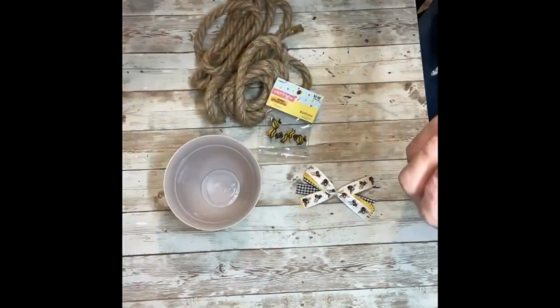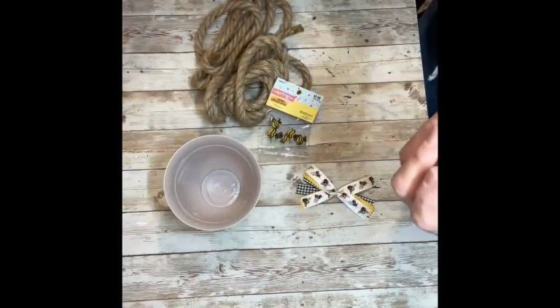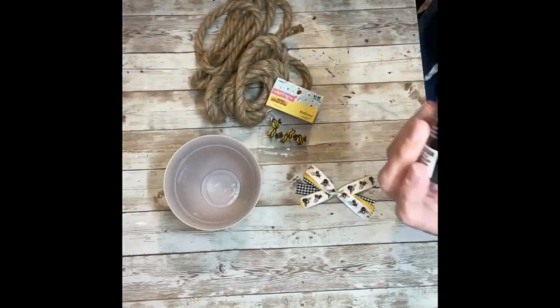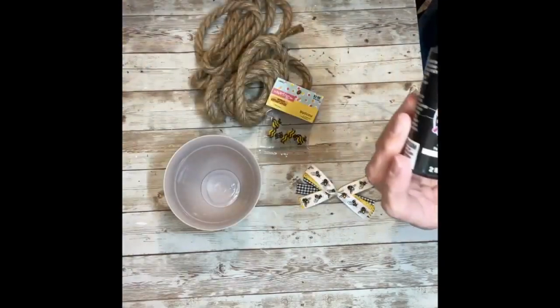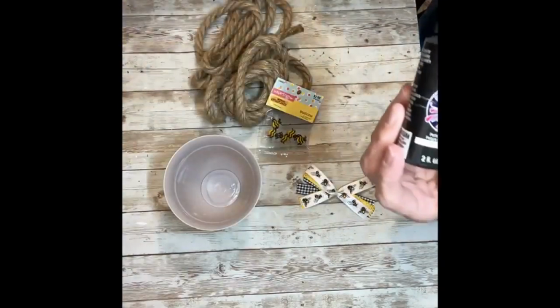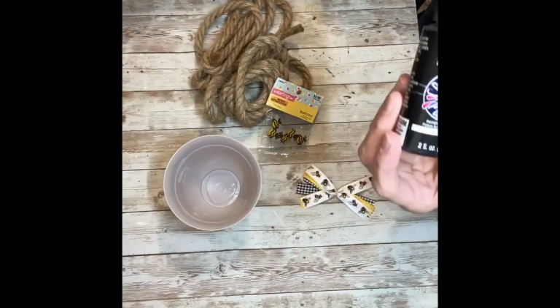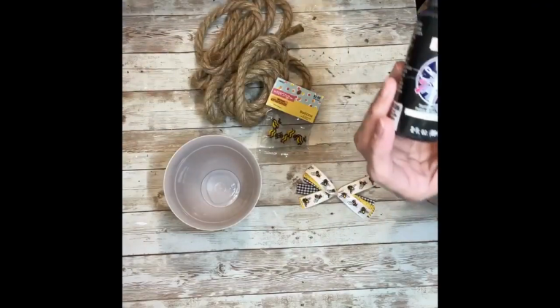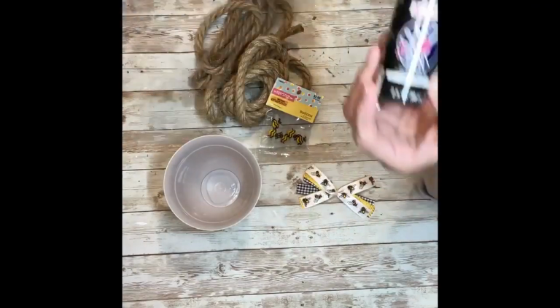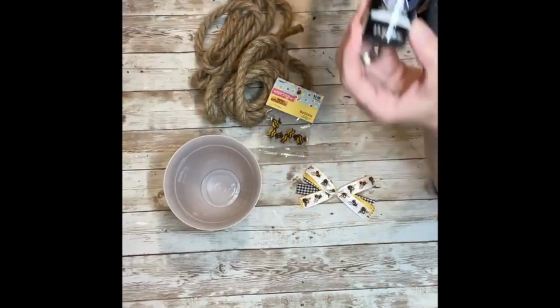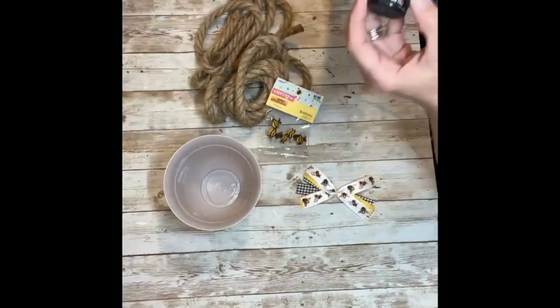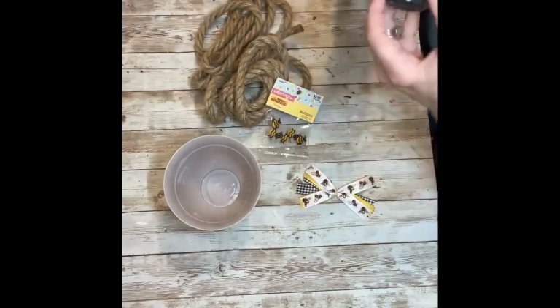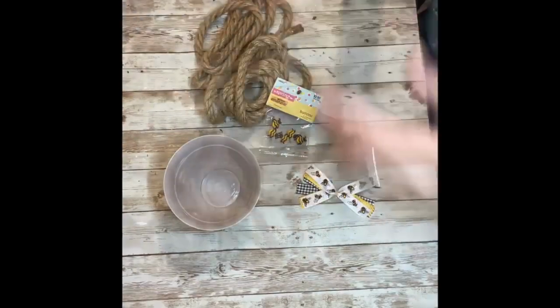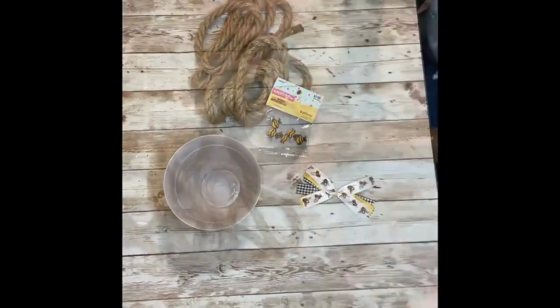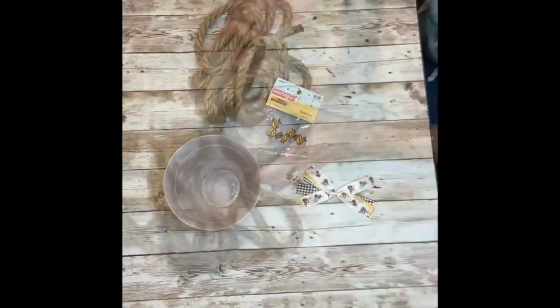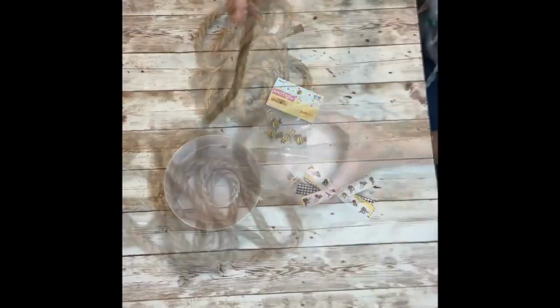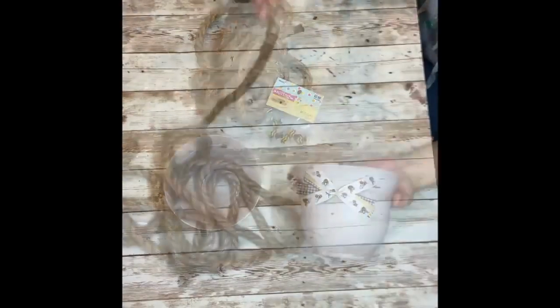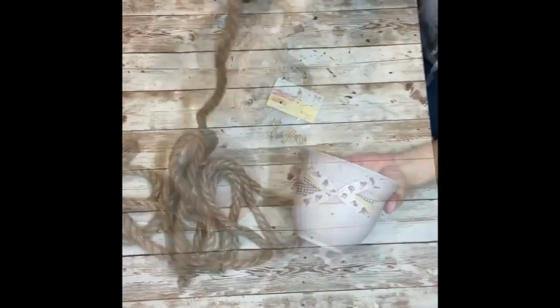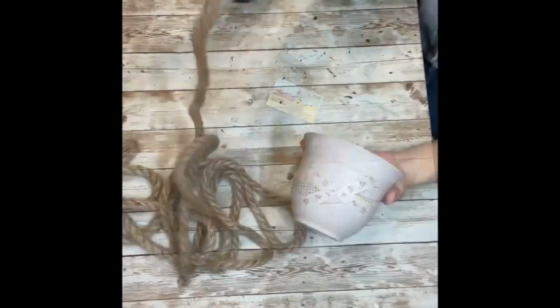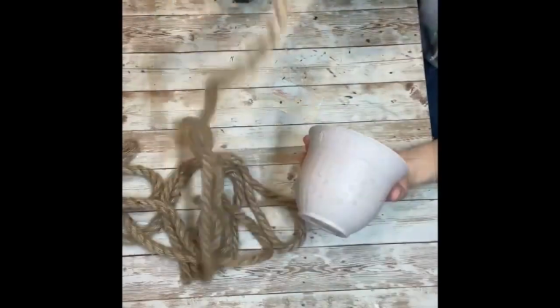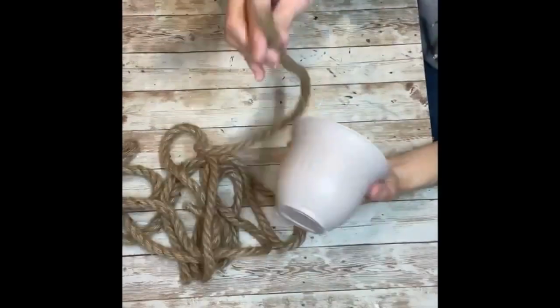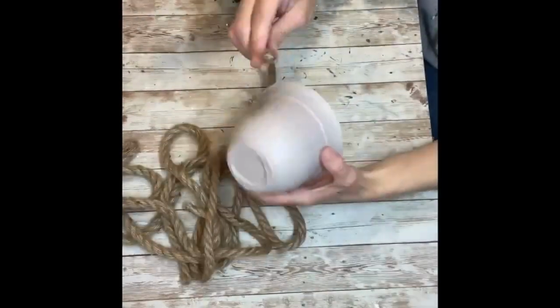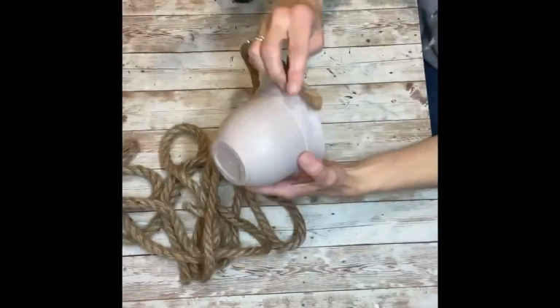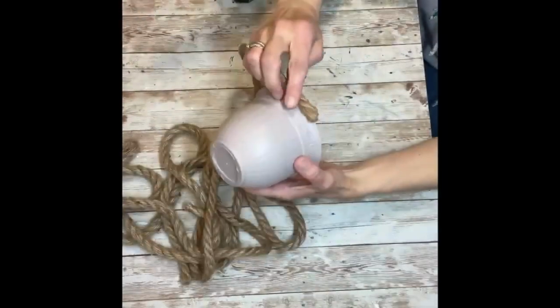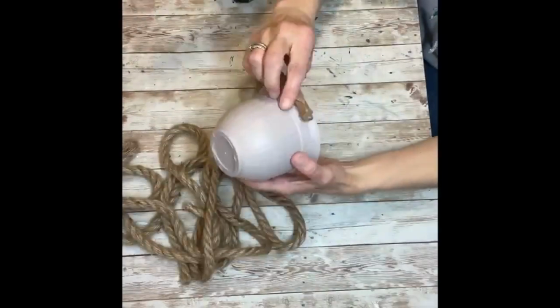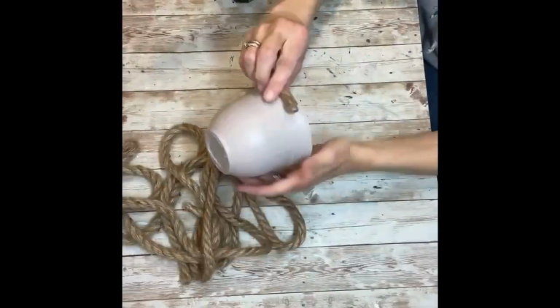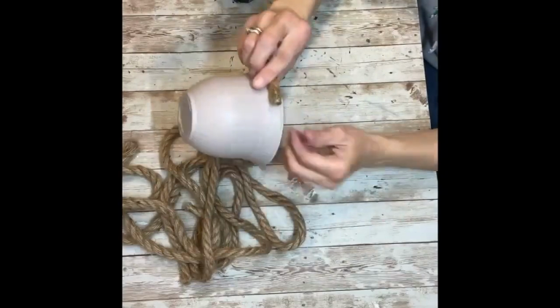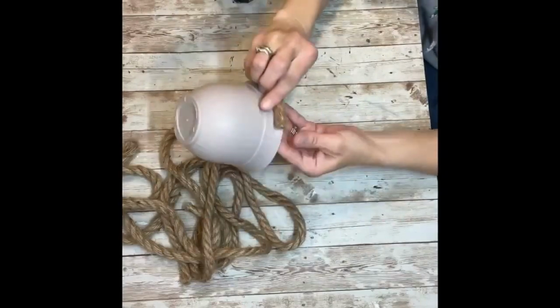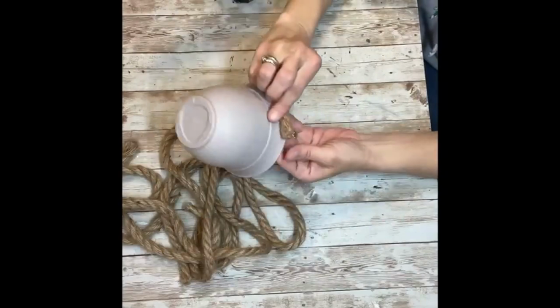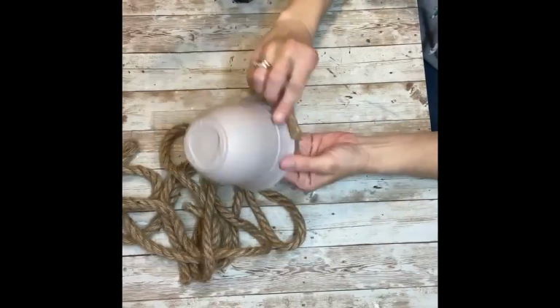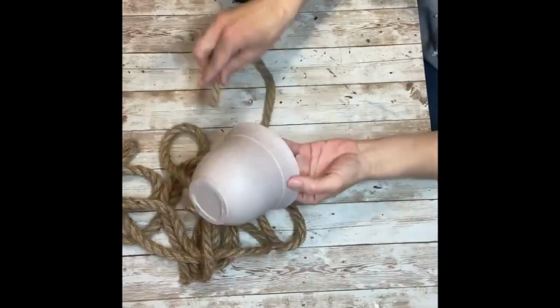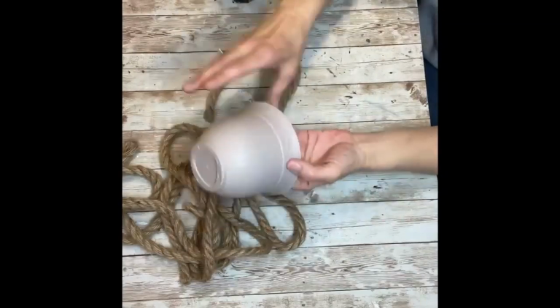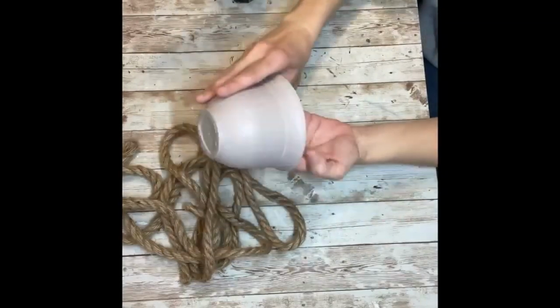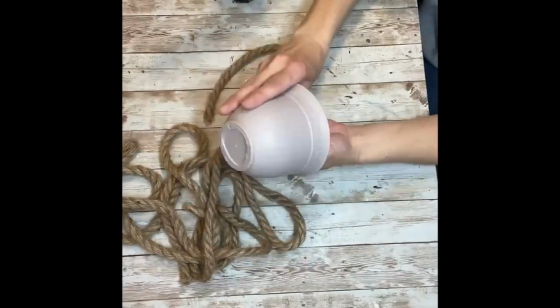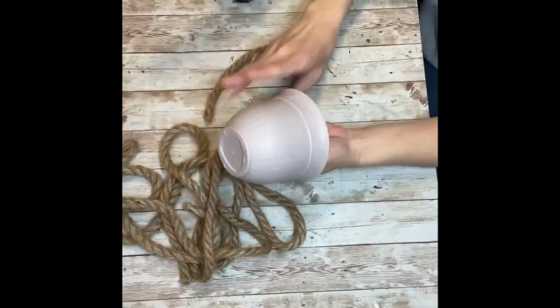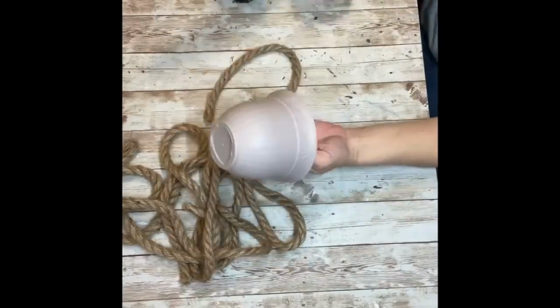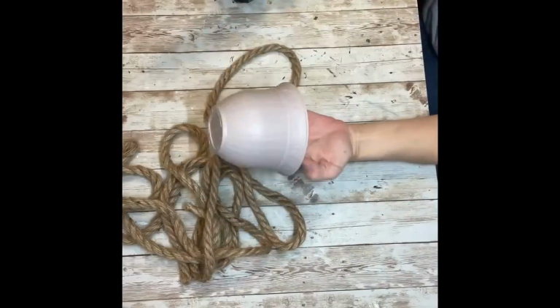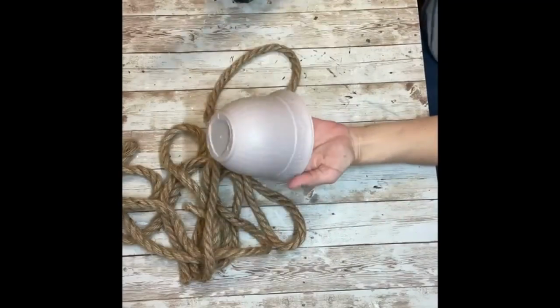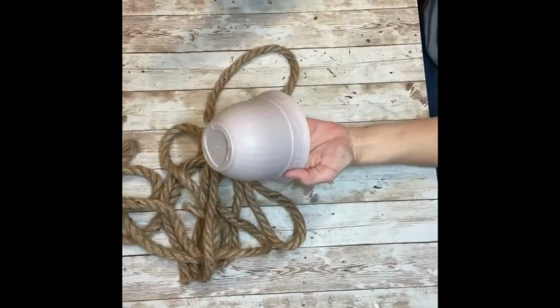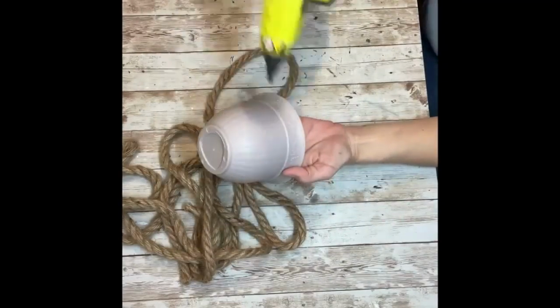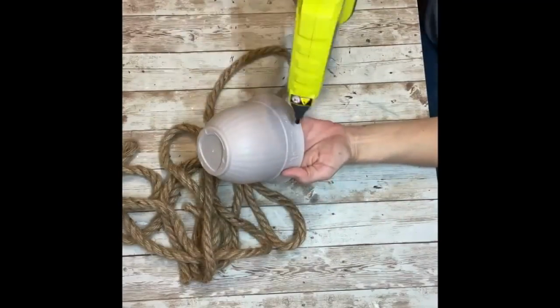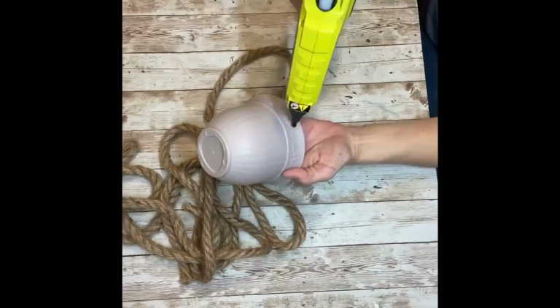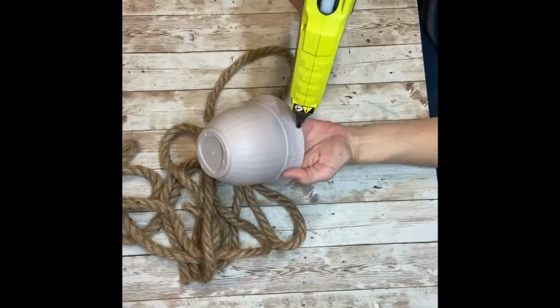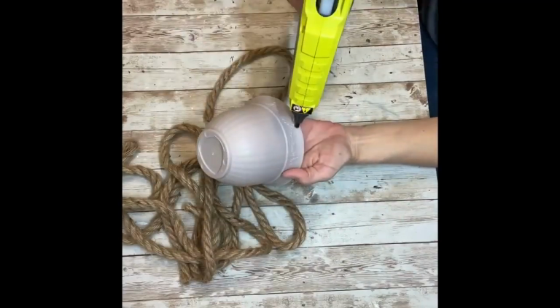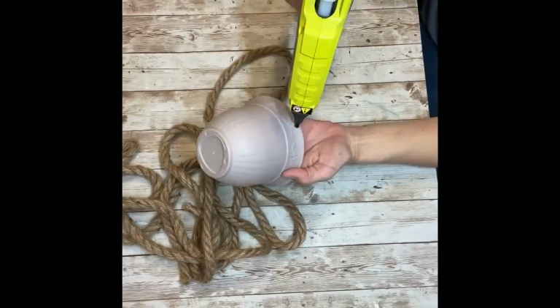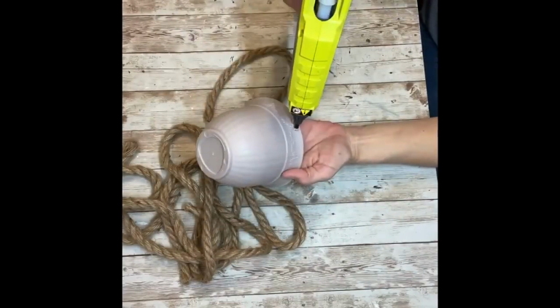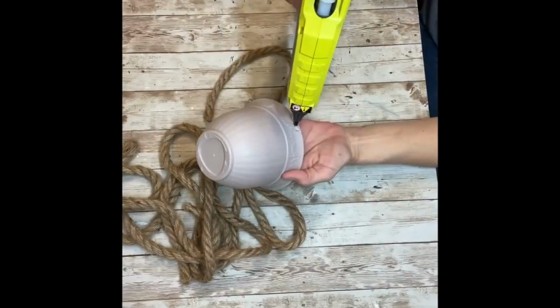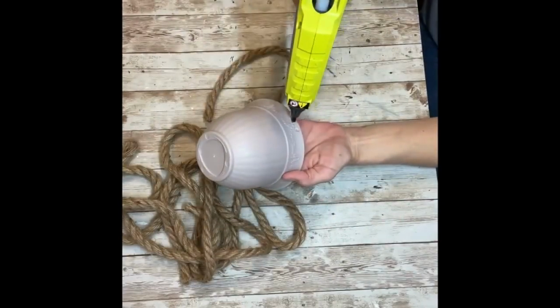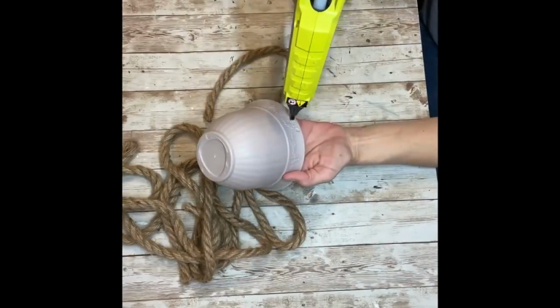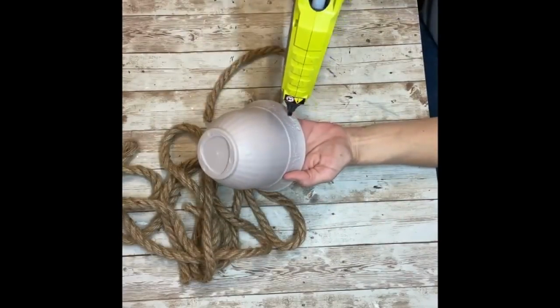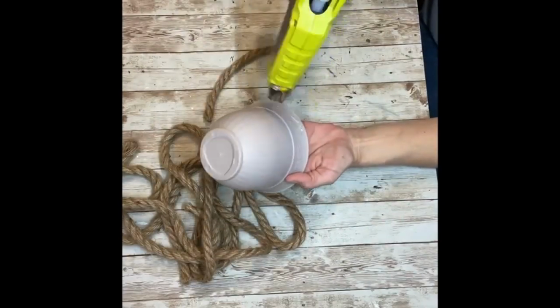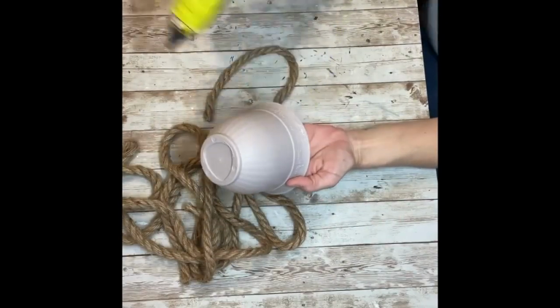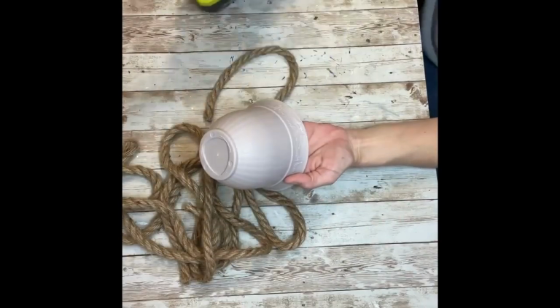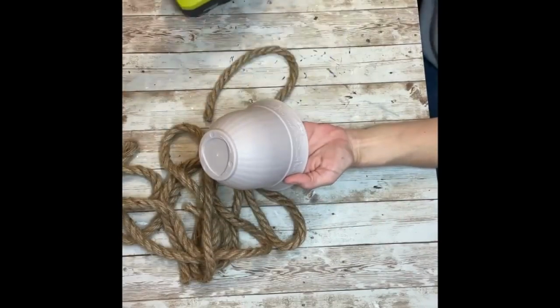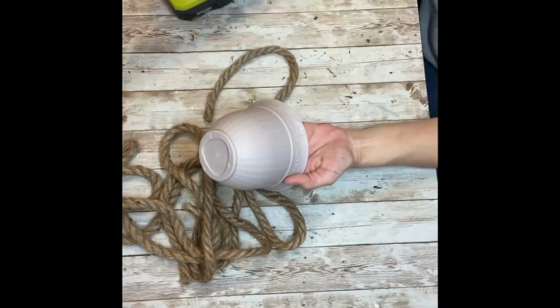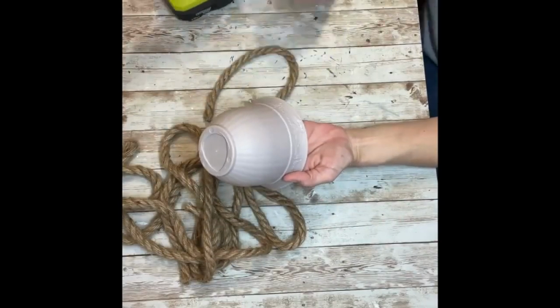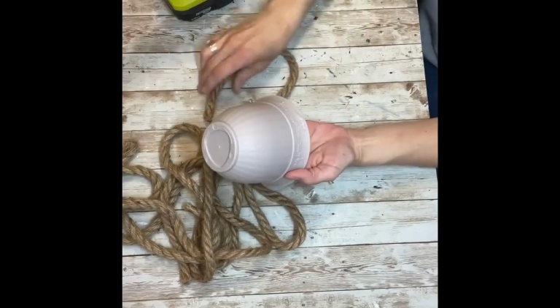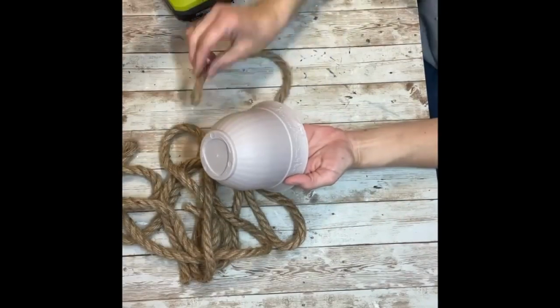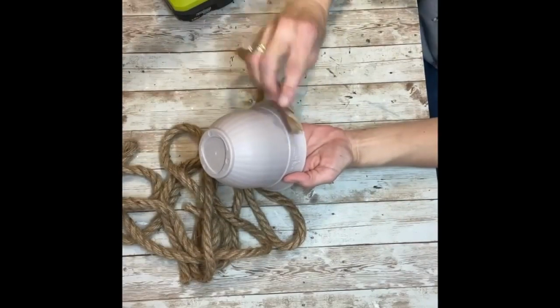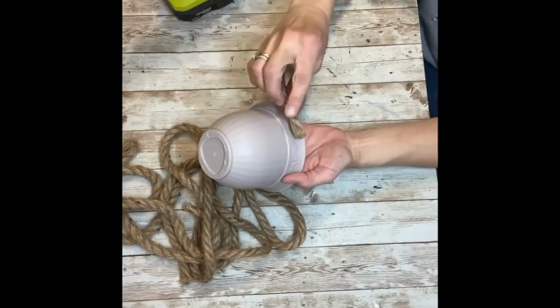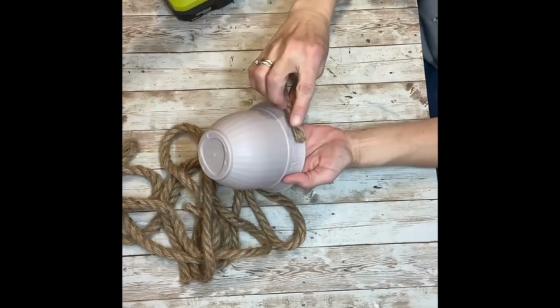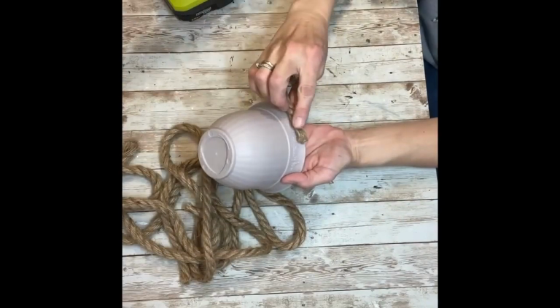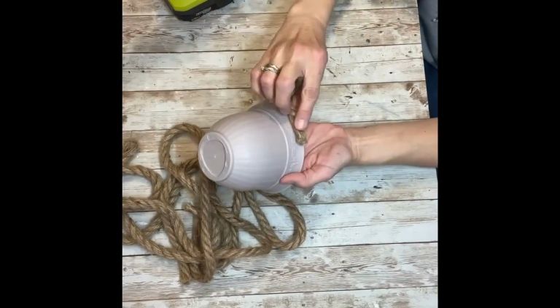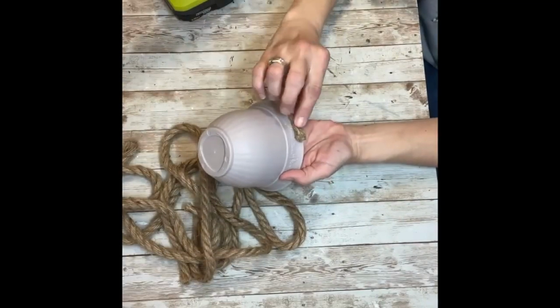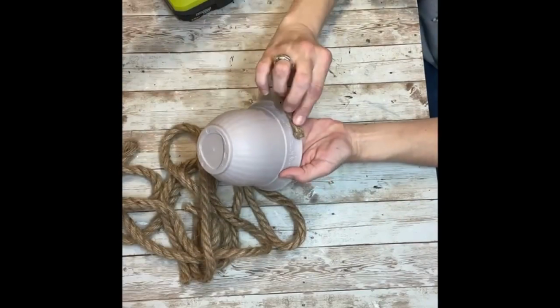I made these a couple of years ago, but now I'm going to make them again because my video wasn't that great, so I wanted an updated video.